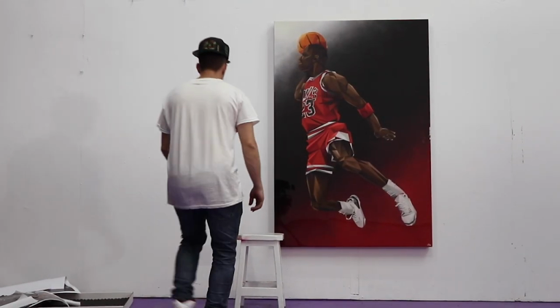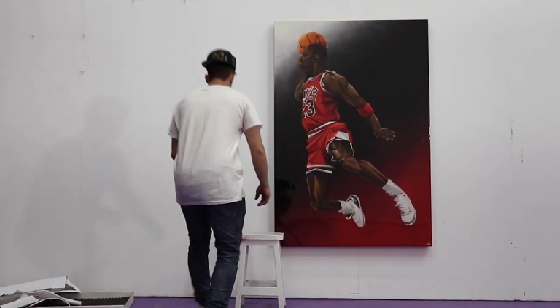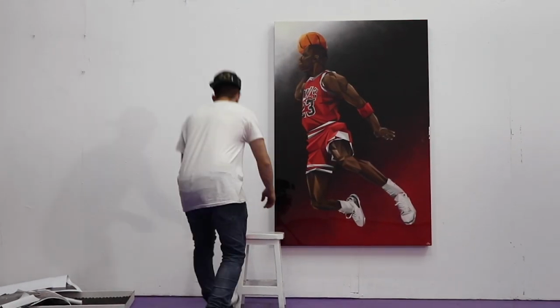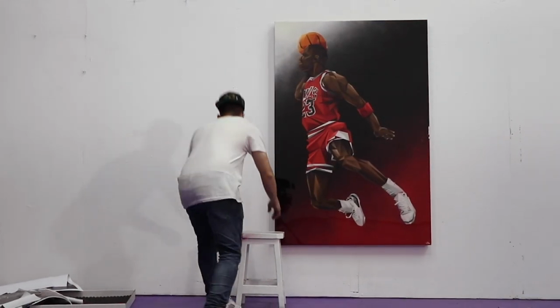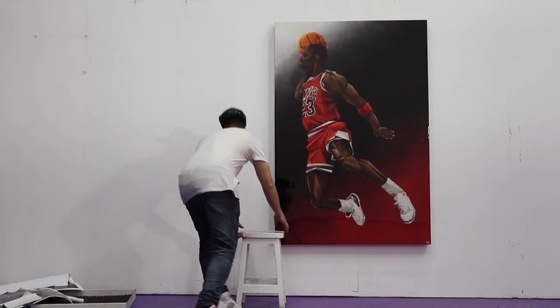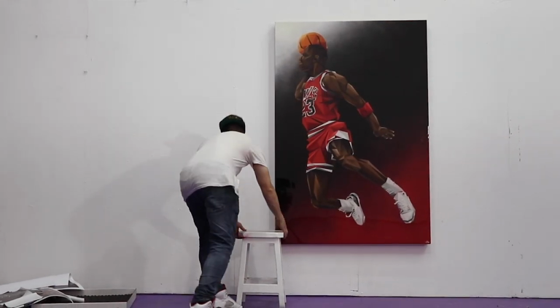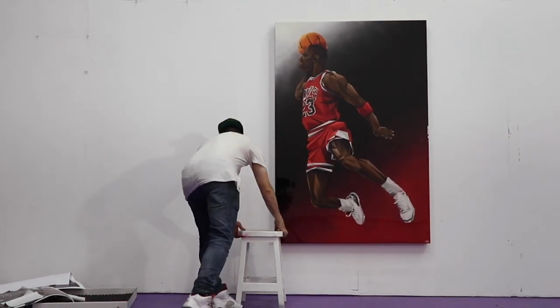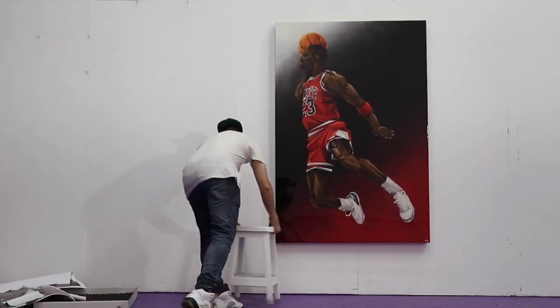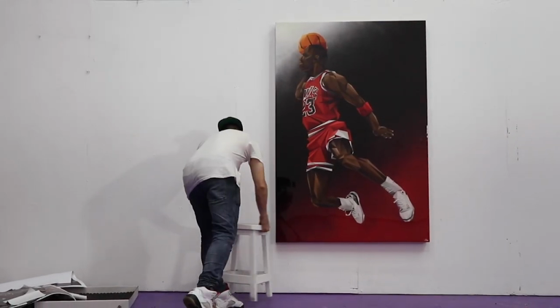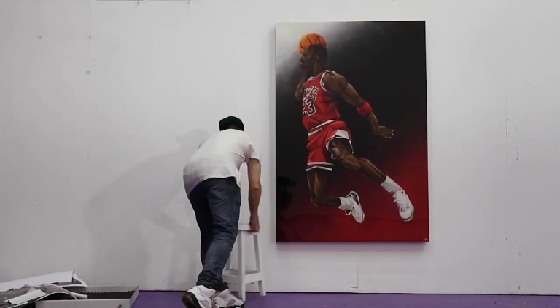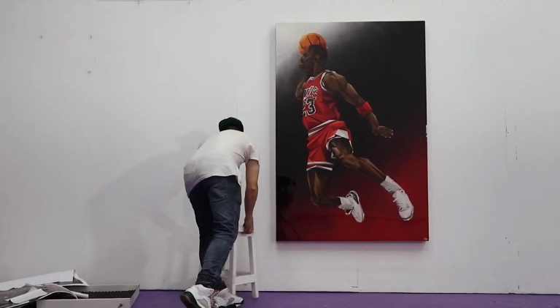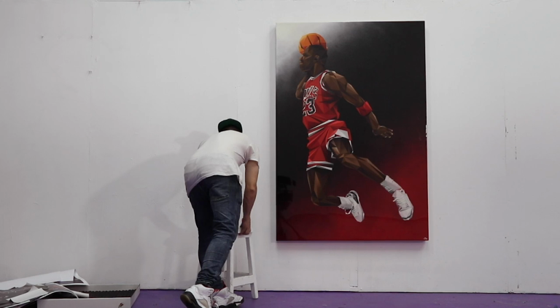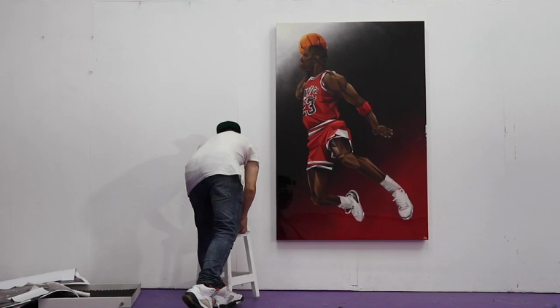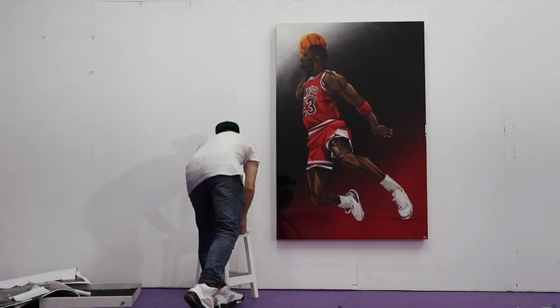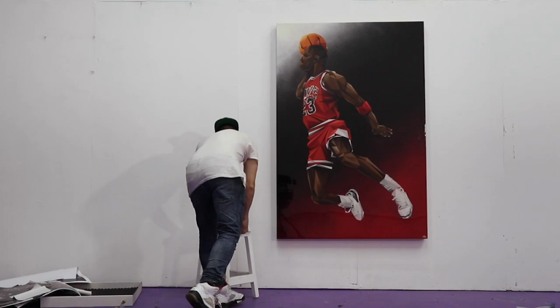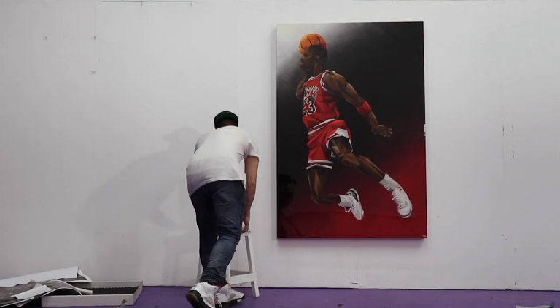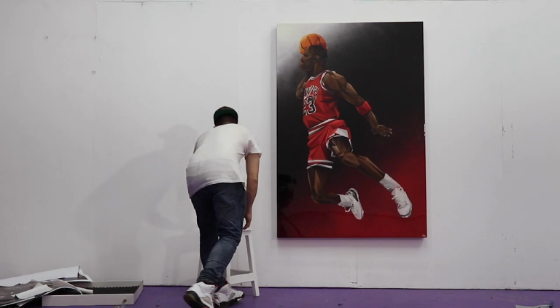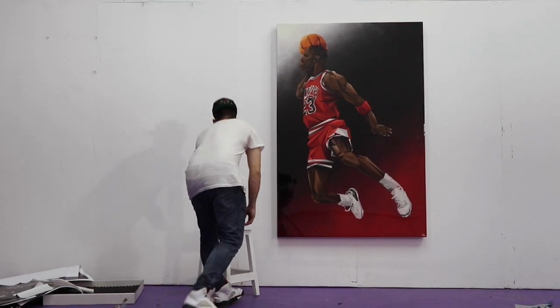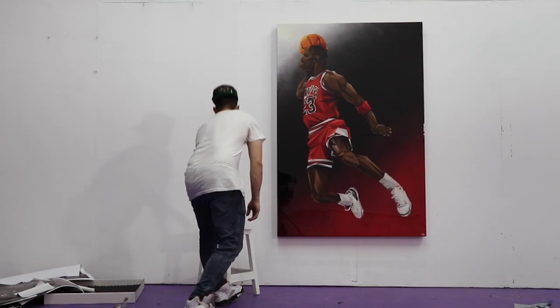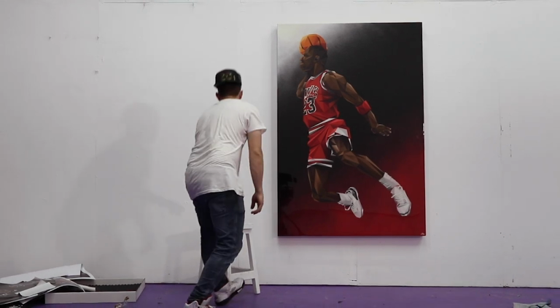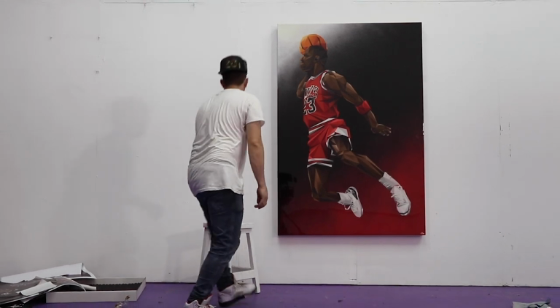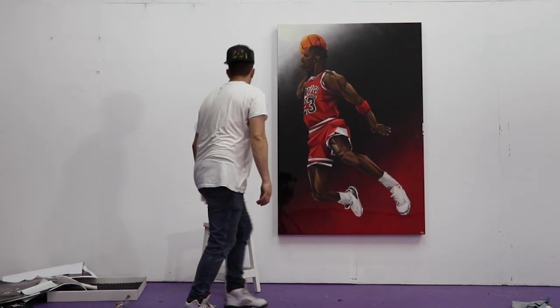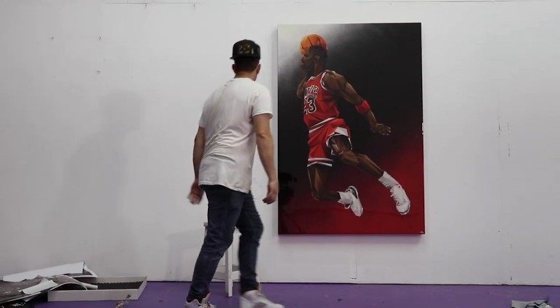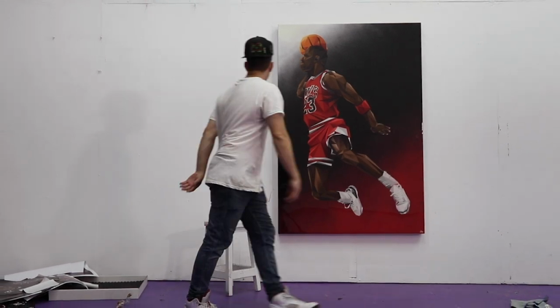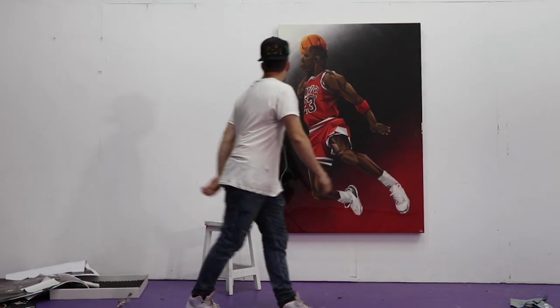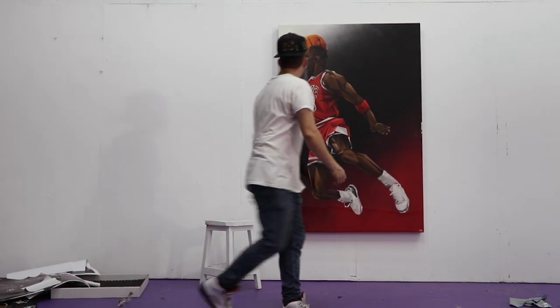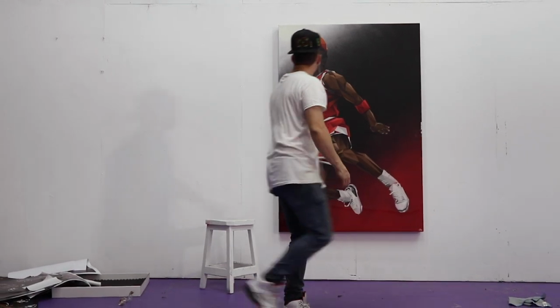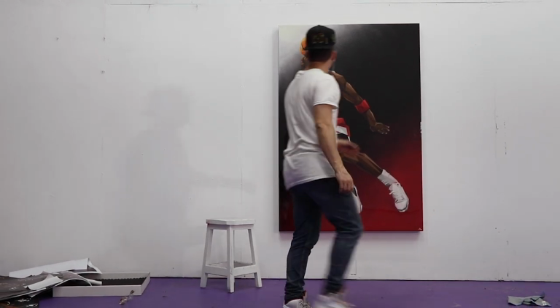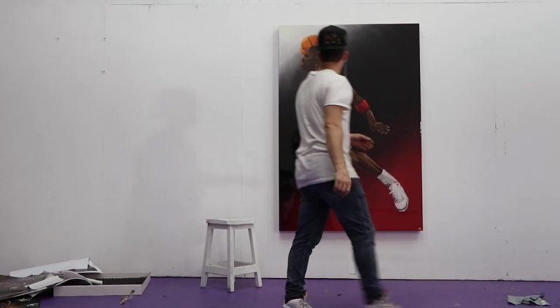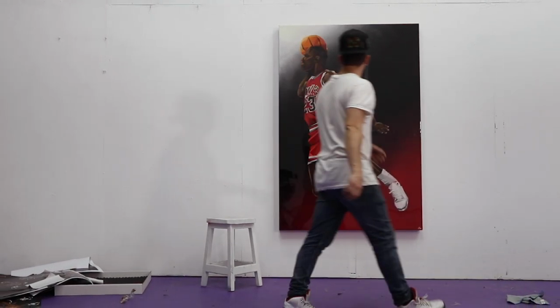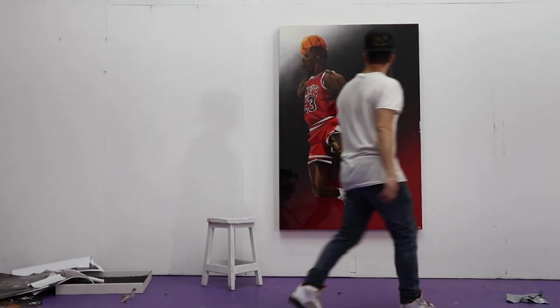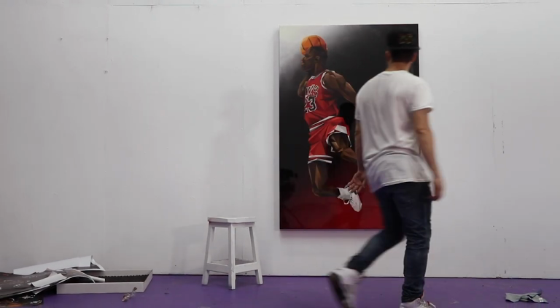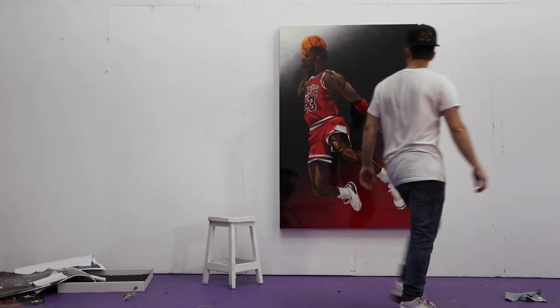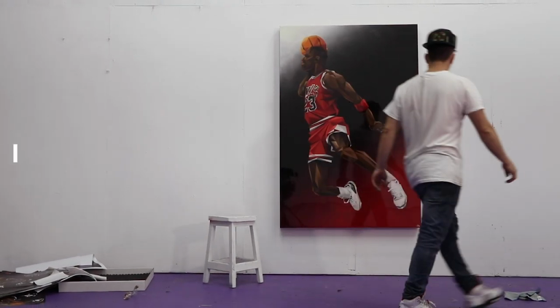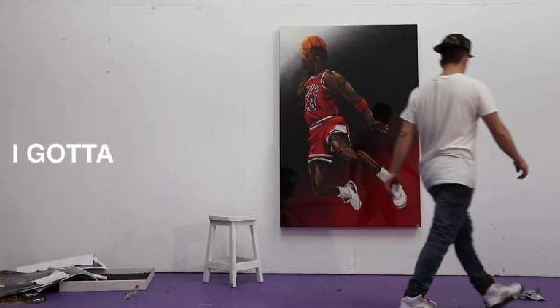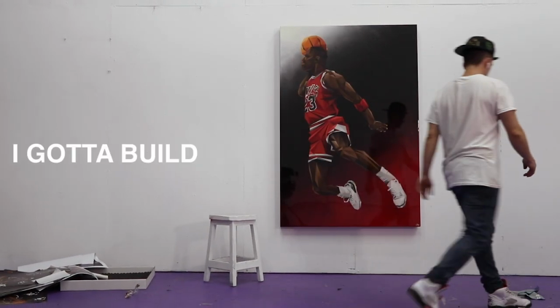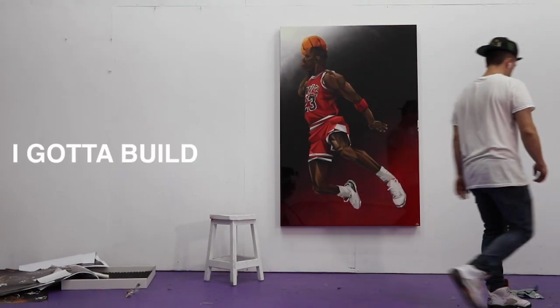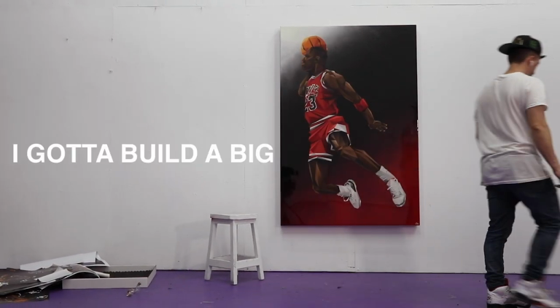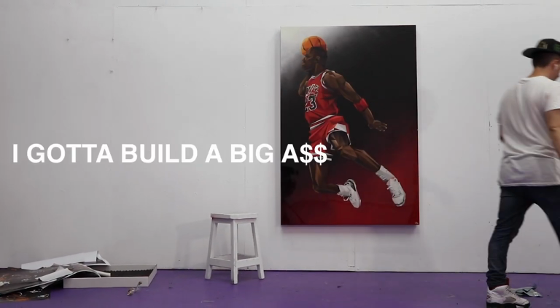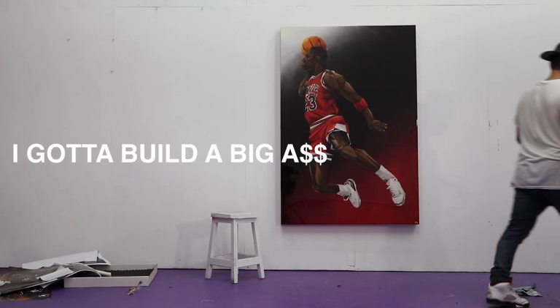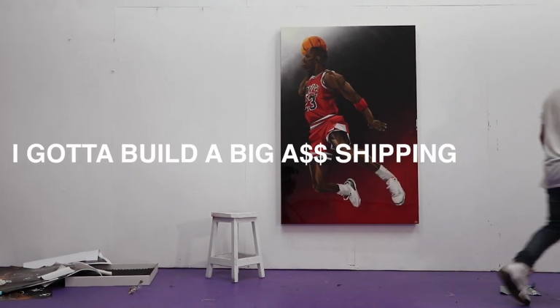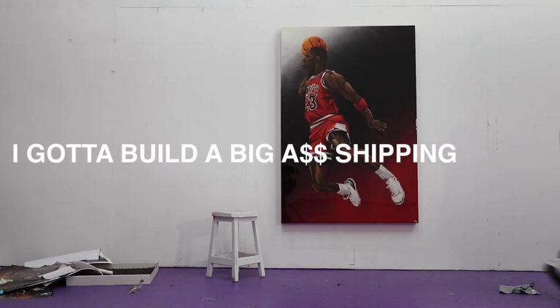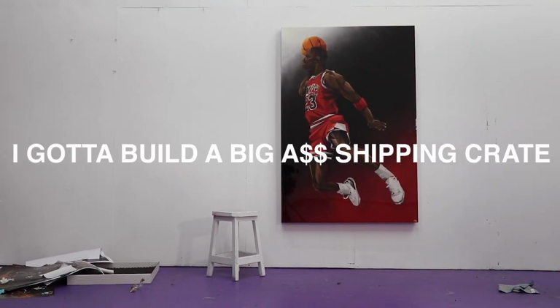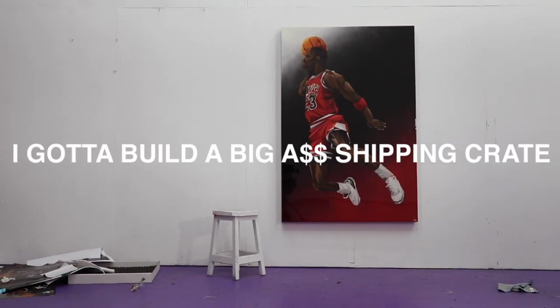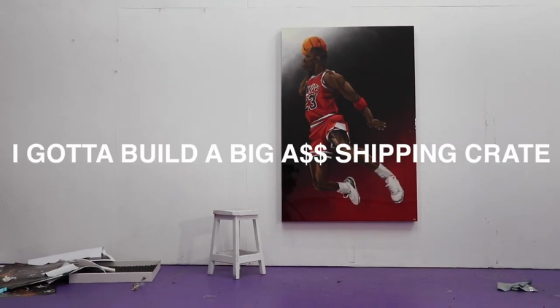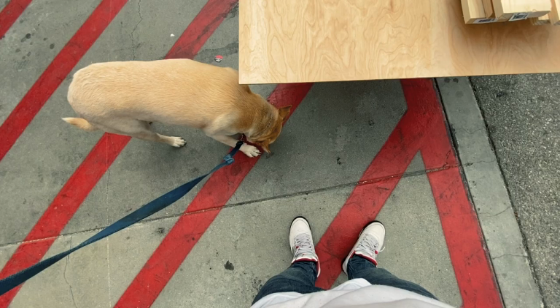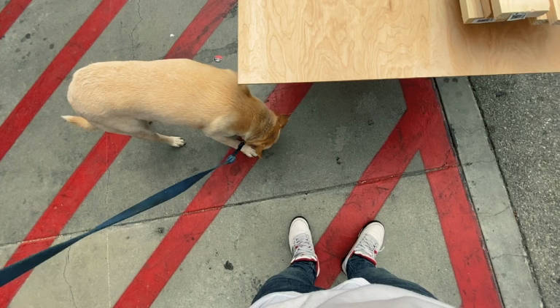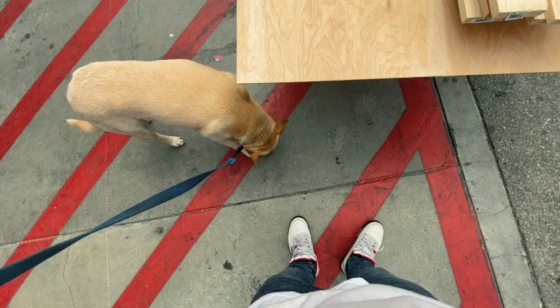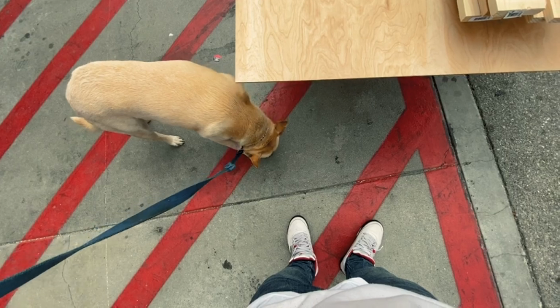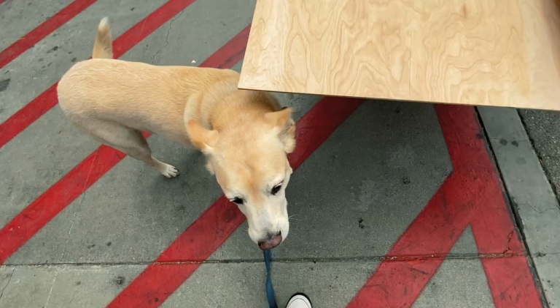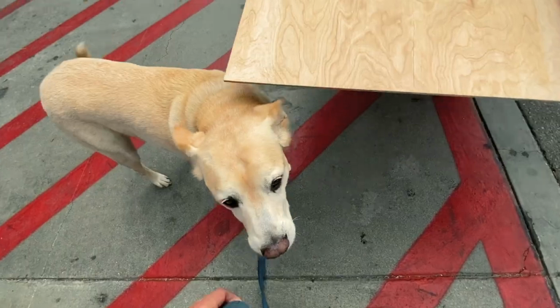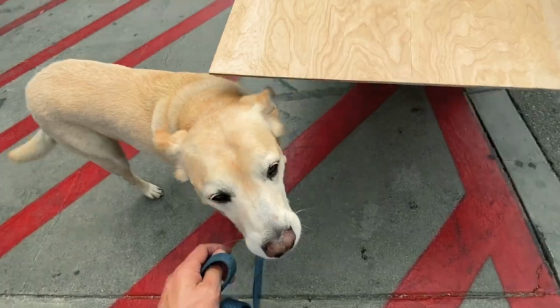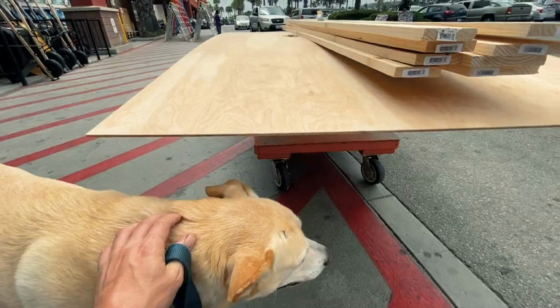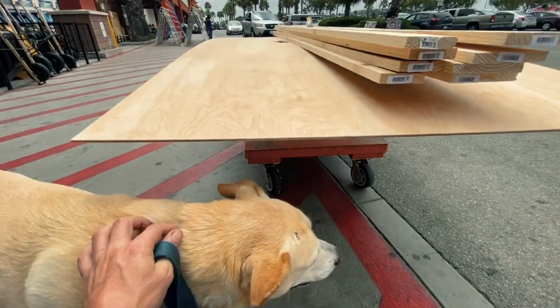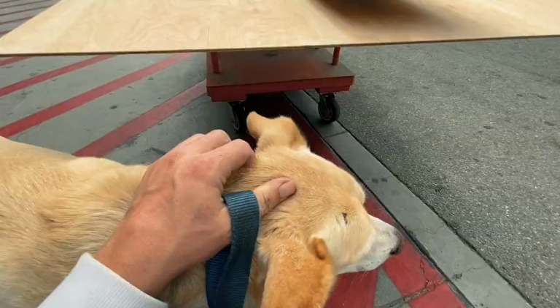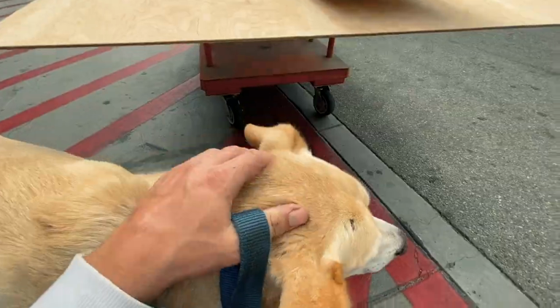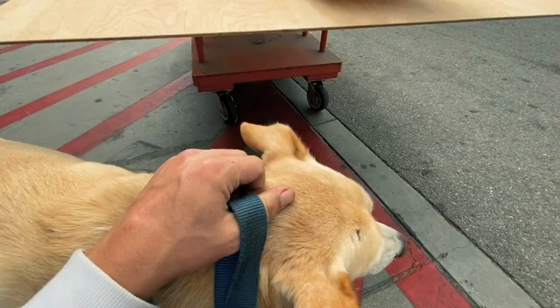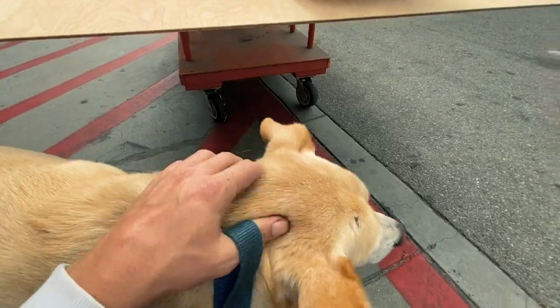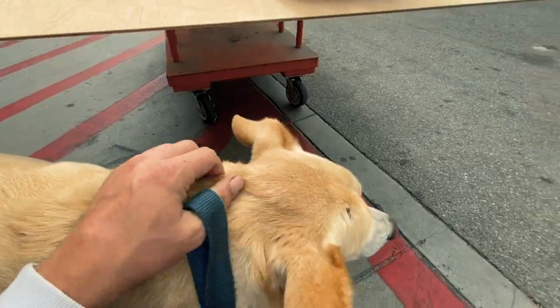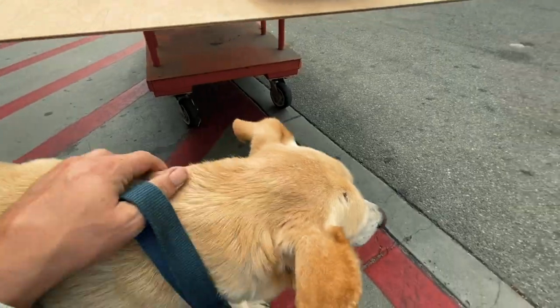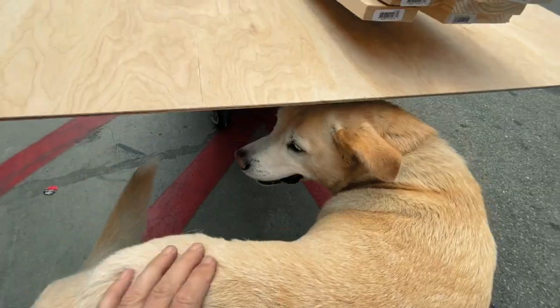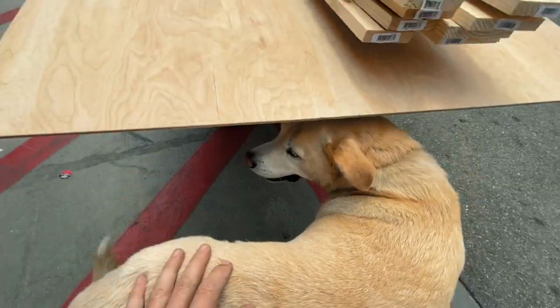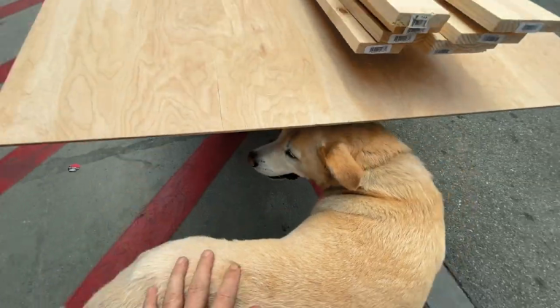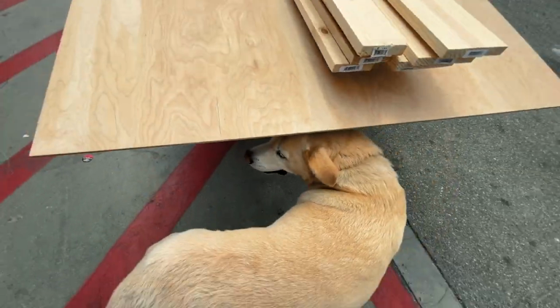I got a new collector and I need to ship out this painting, so I gotta build a big shipping crate. You ready to build a crate?